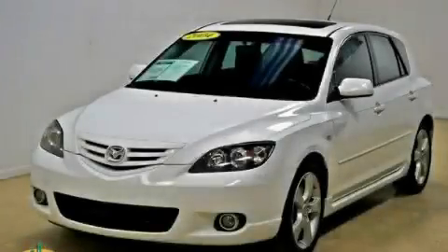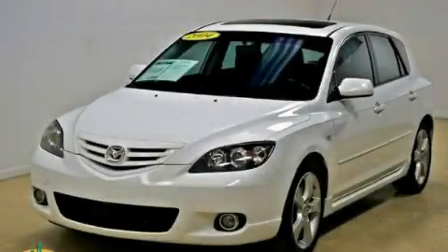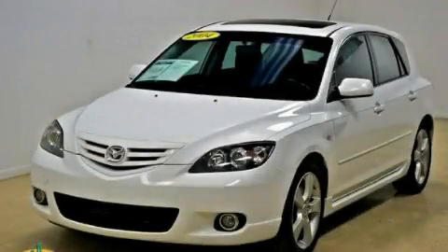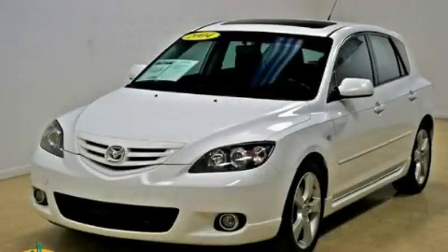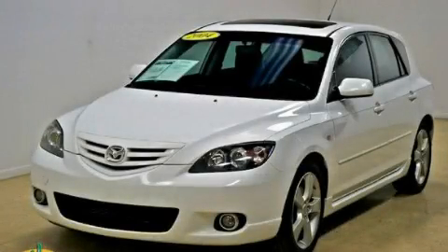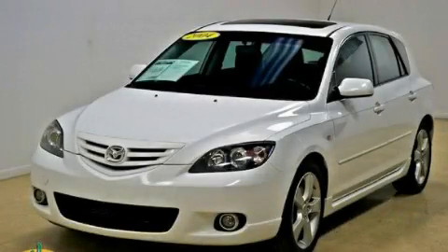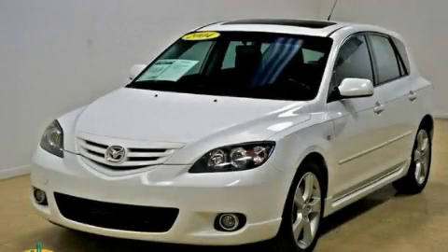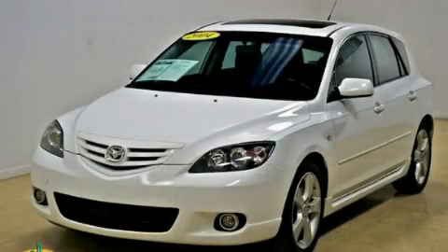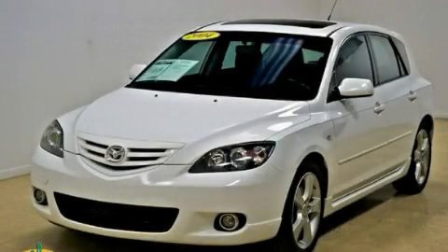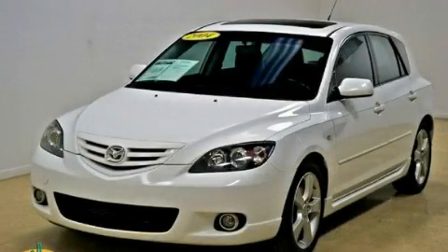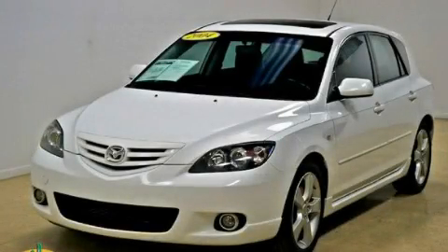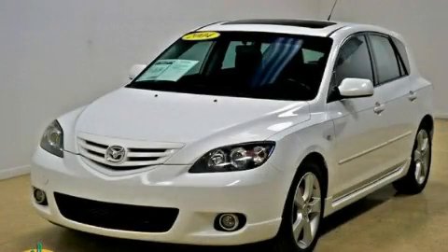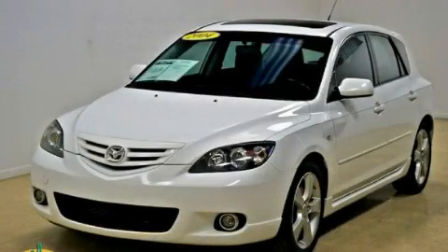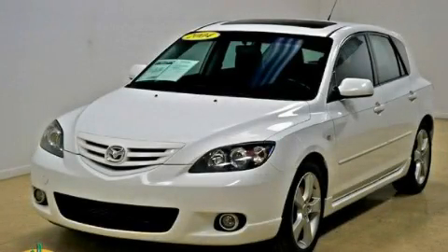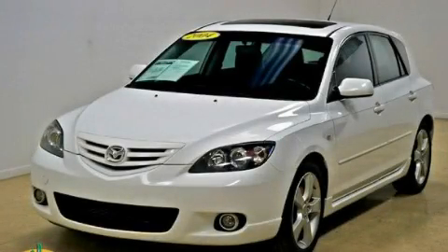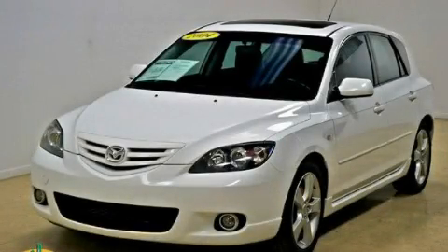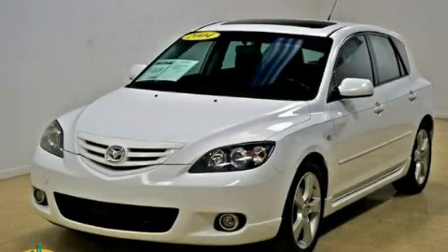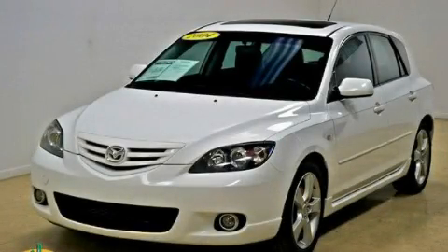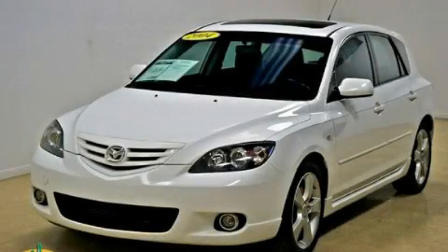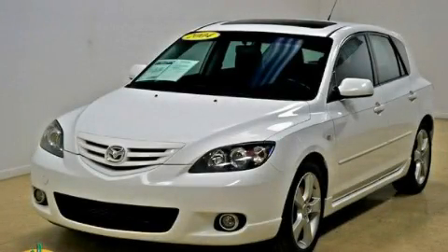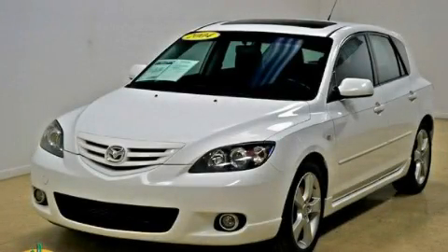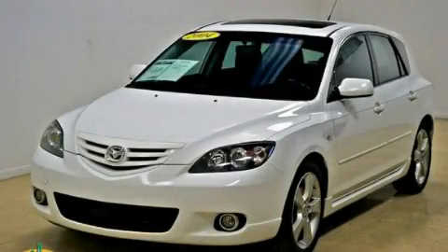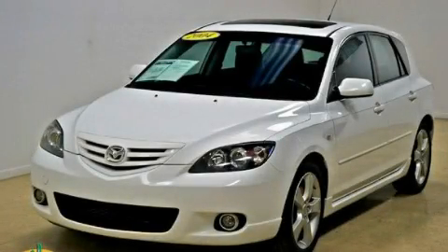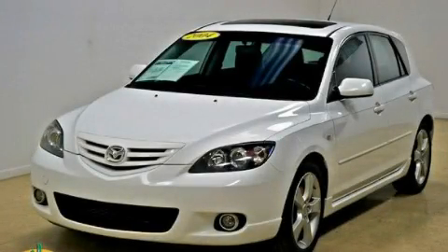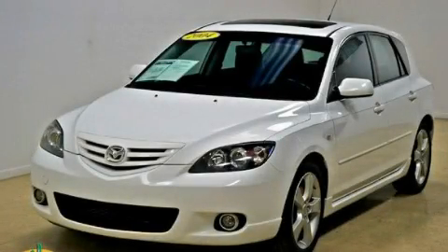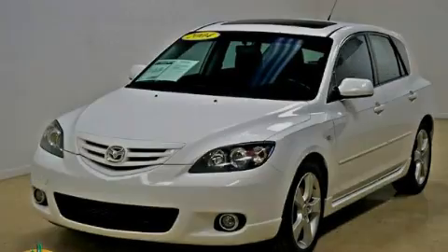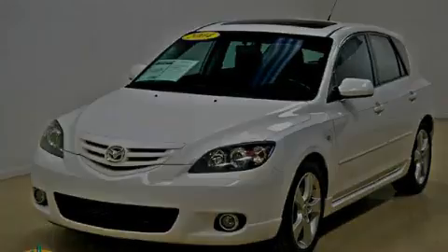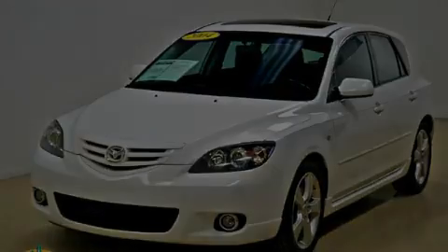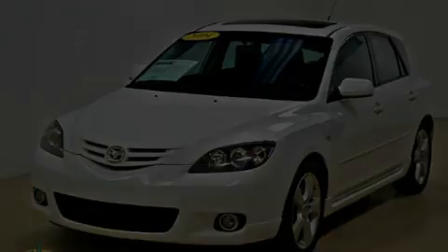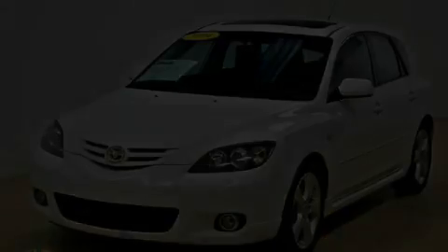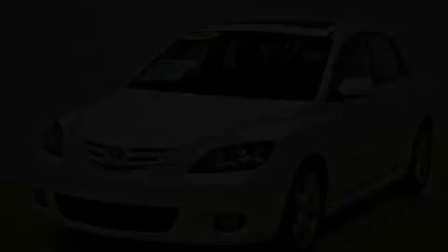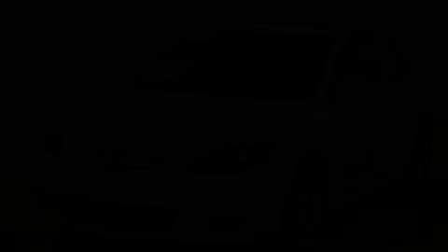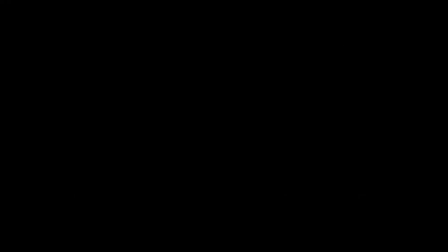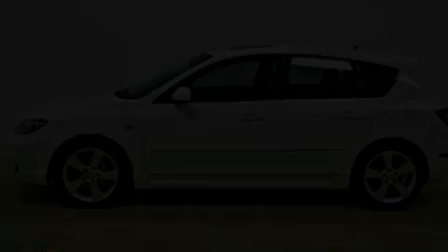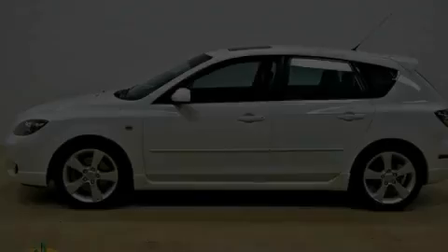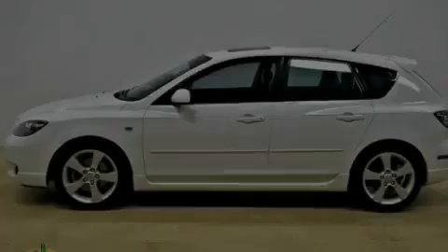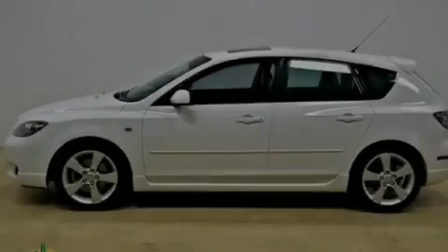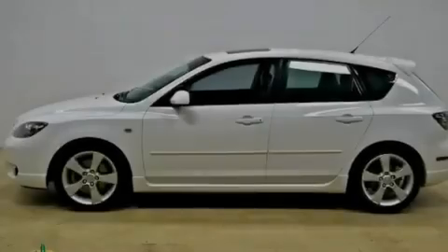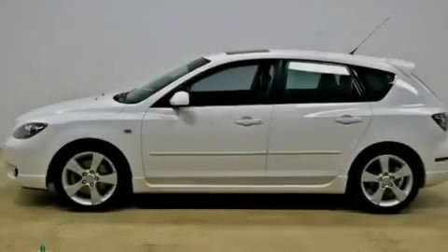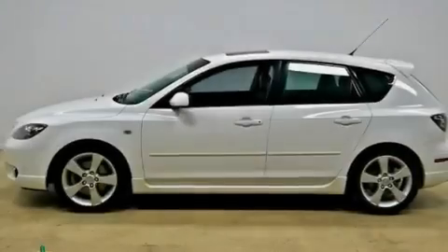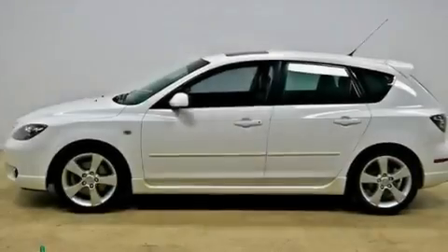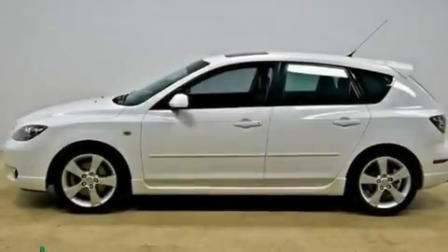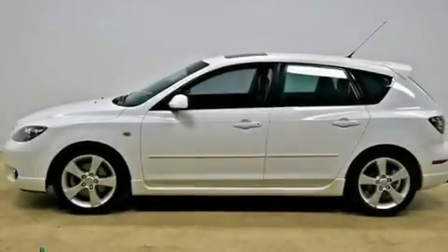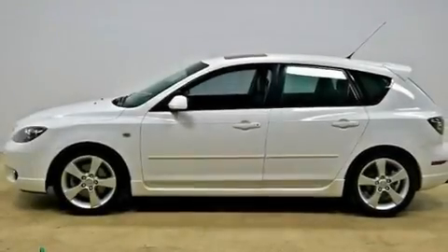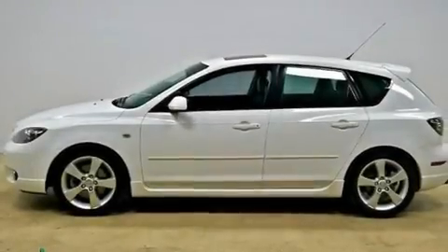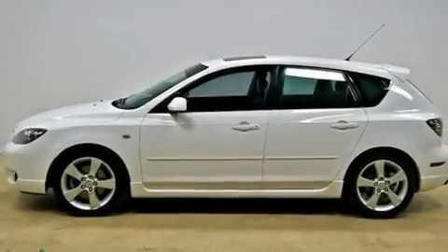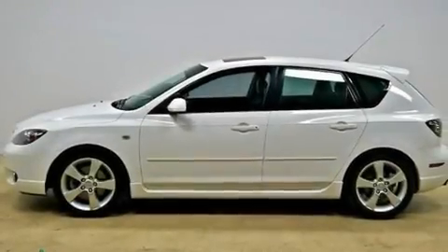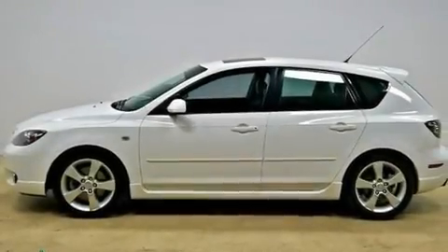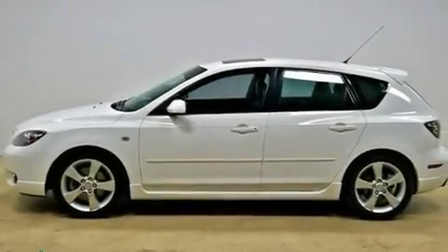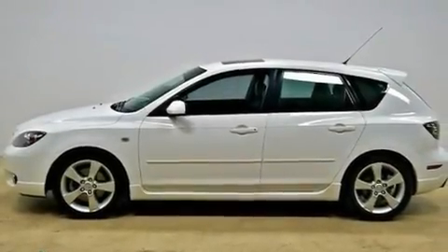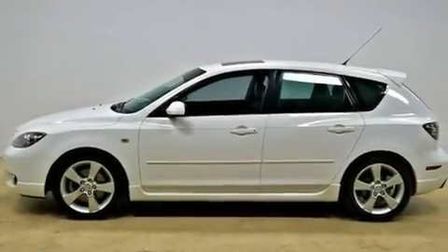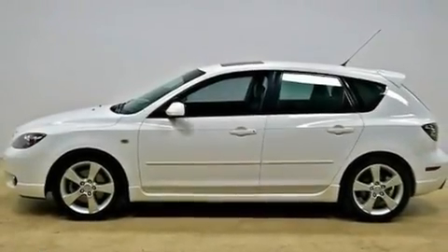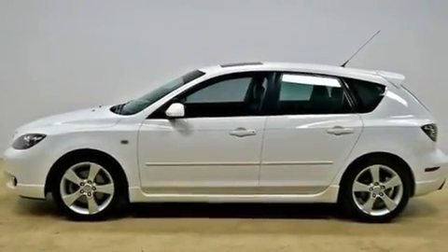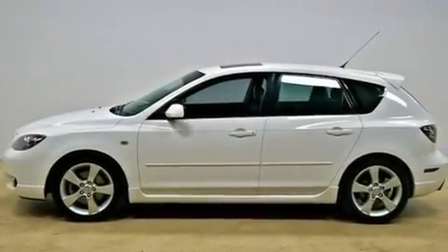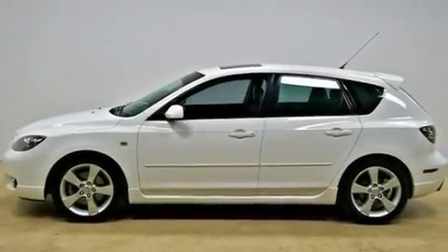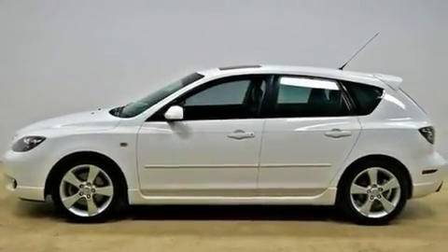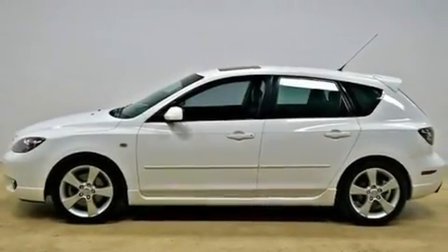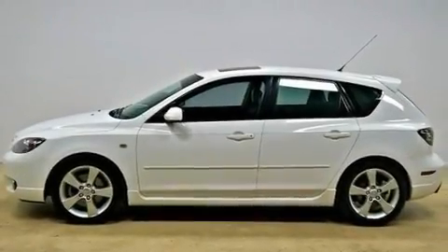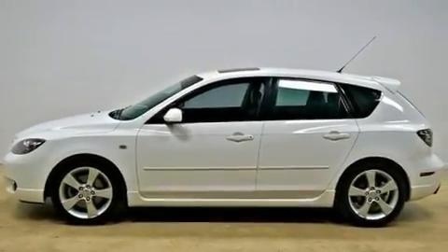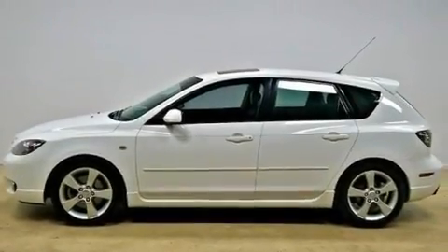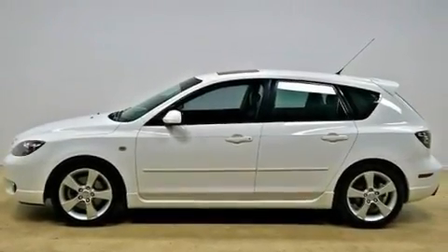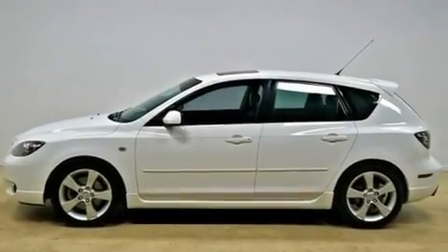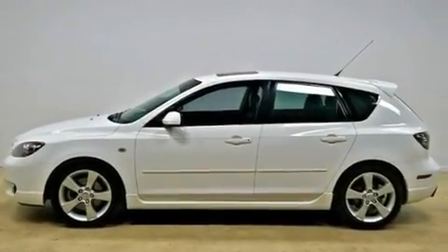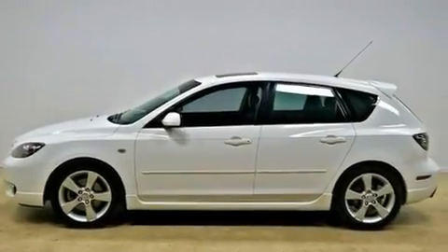This is a 2004 Mazda 3. It has a 2.3-liter four-cylinder engine and a manual transmission.